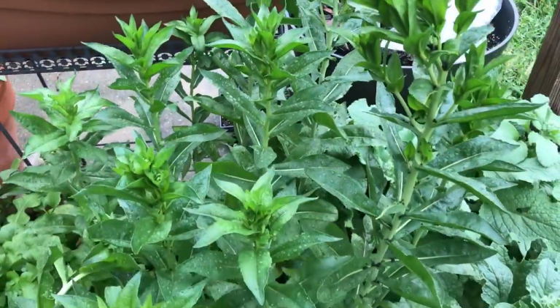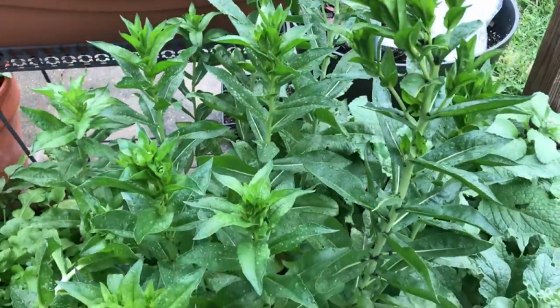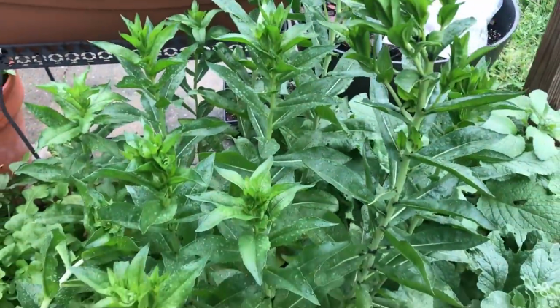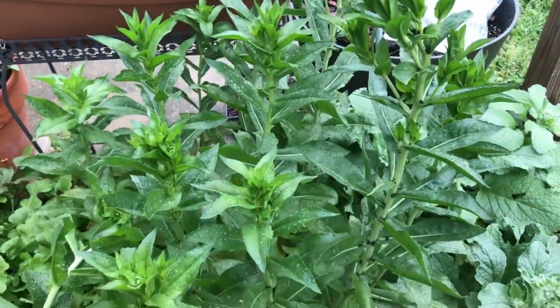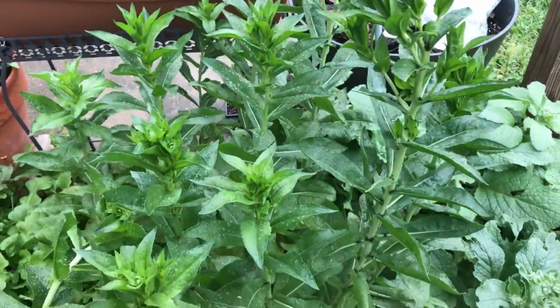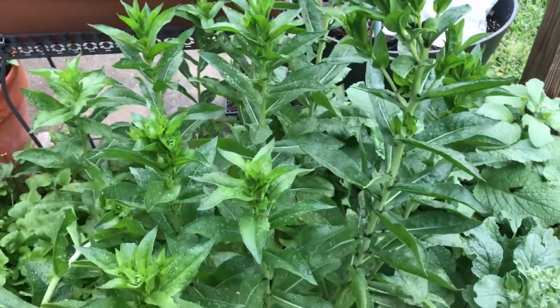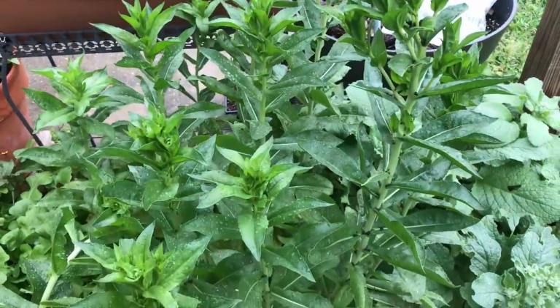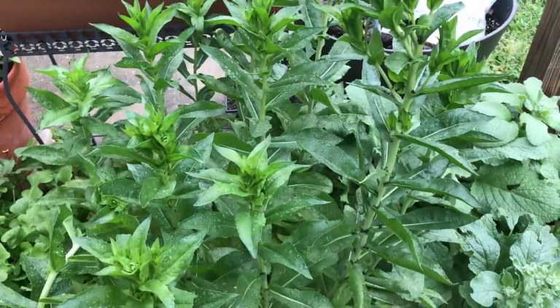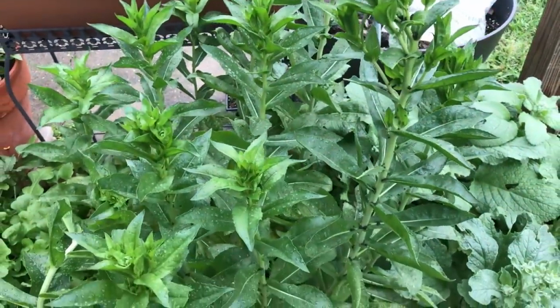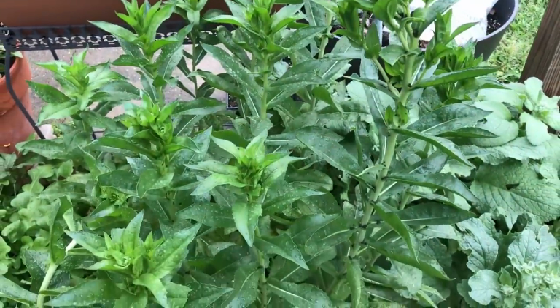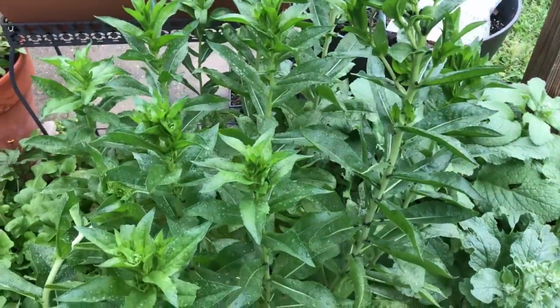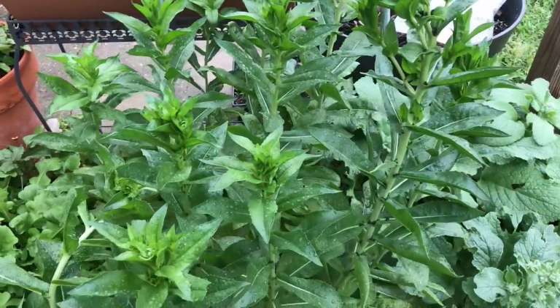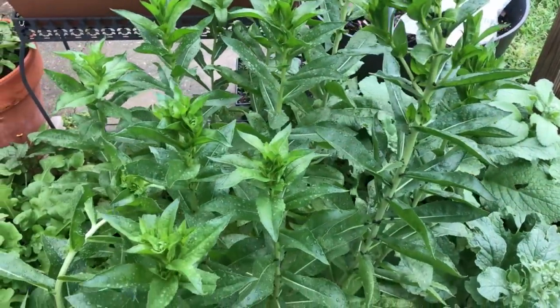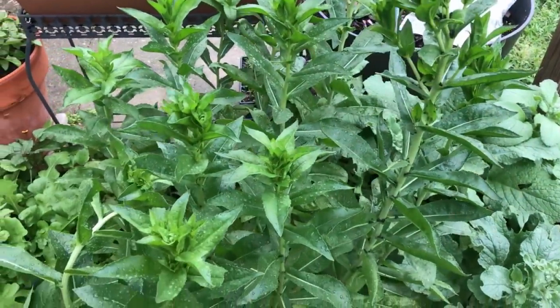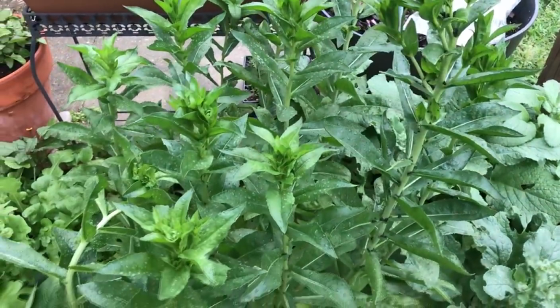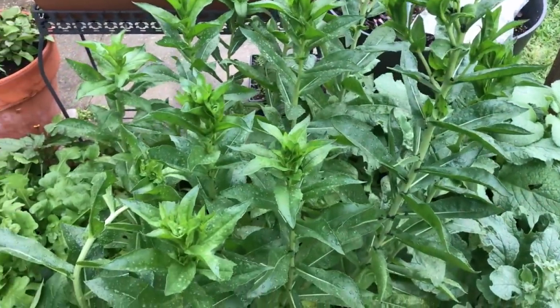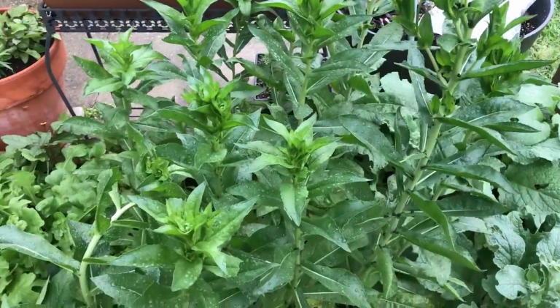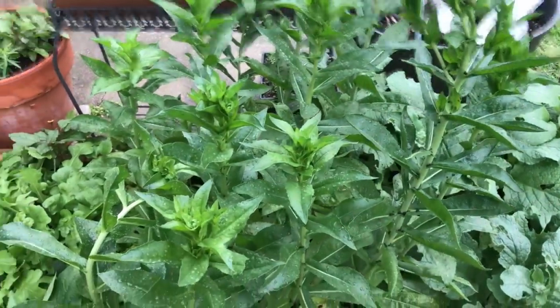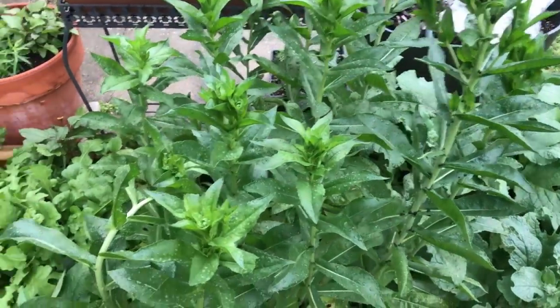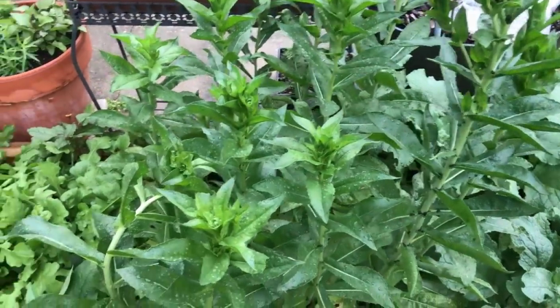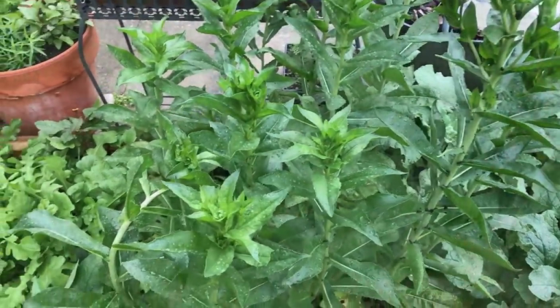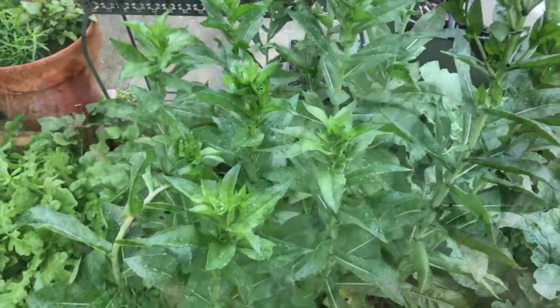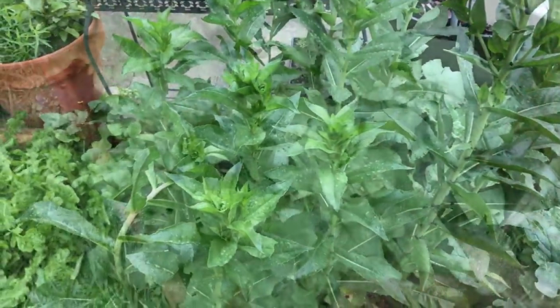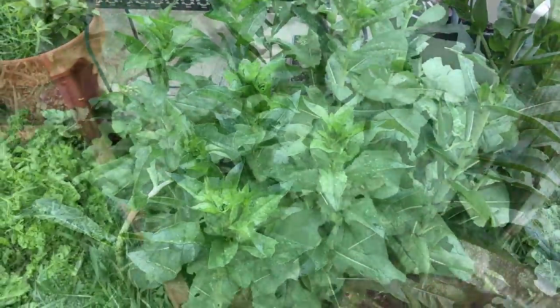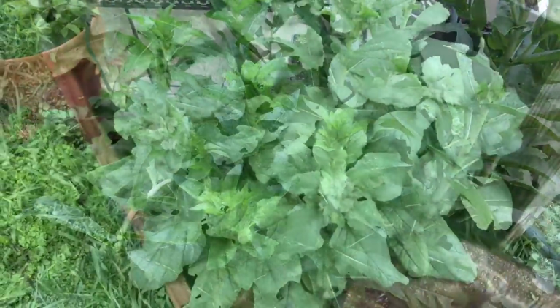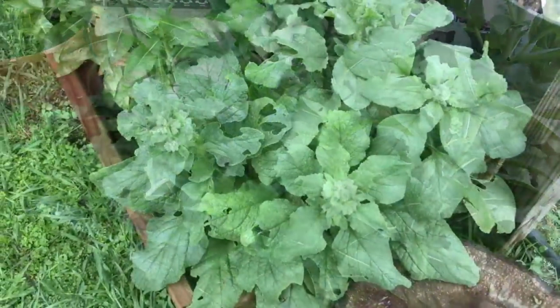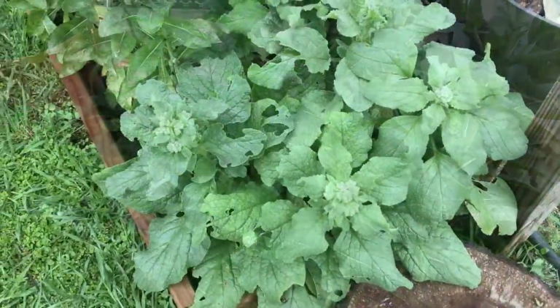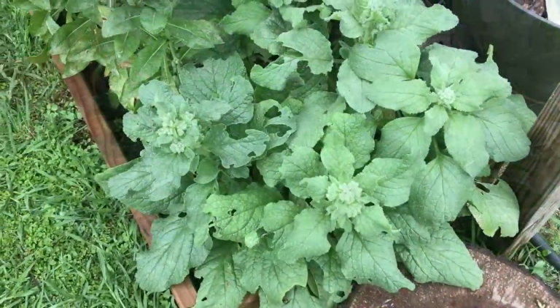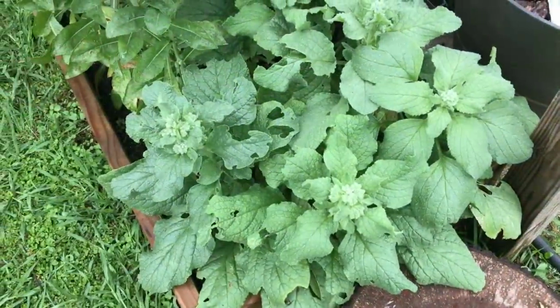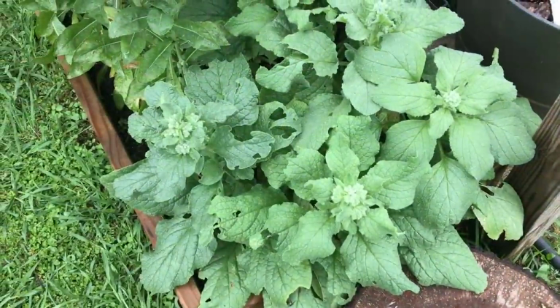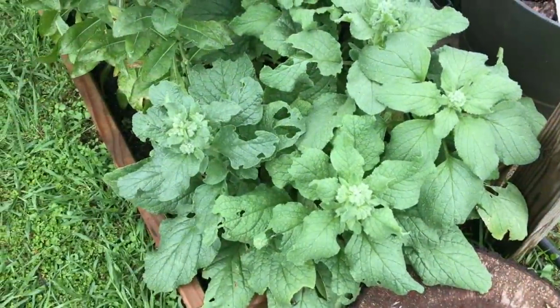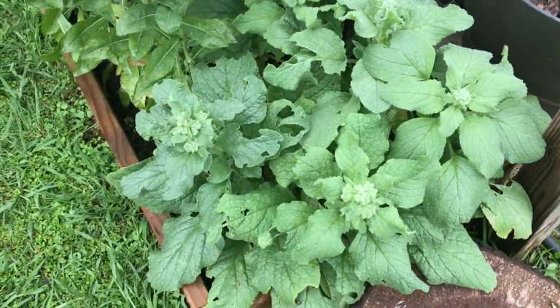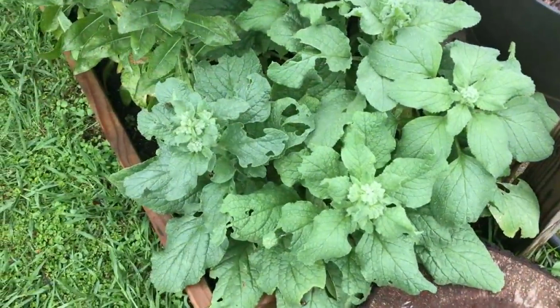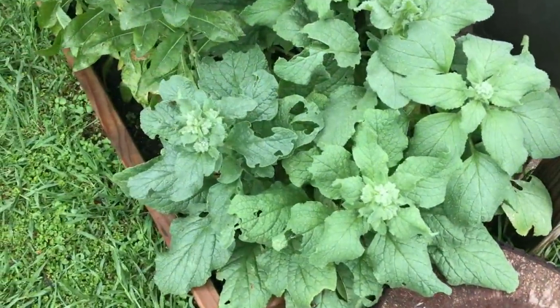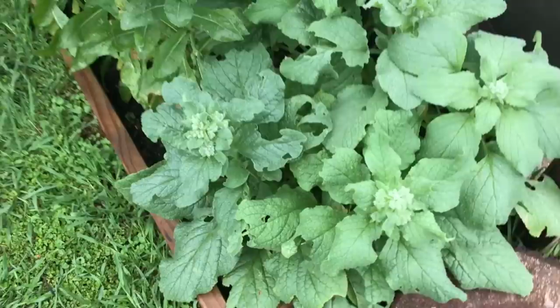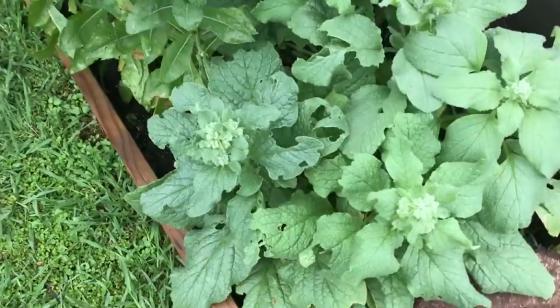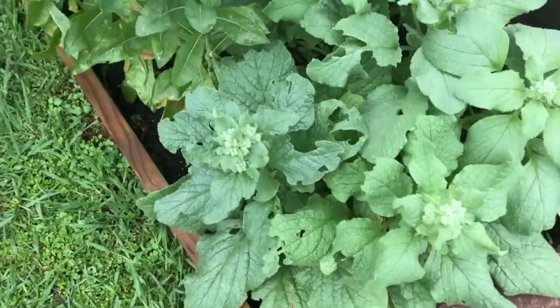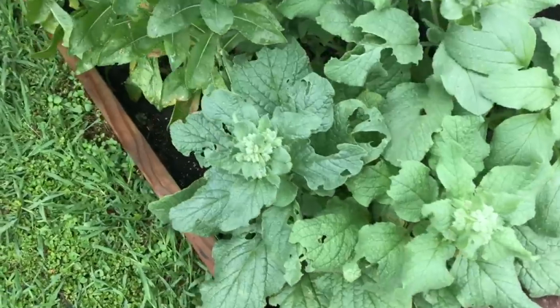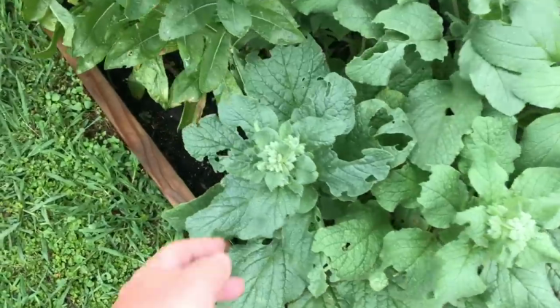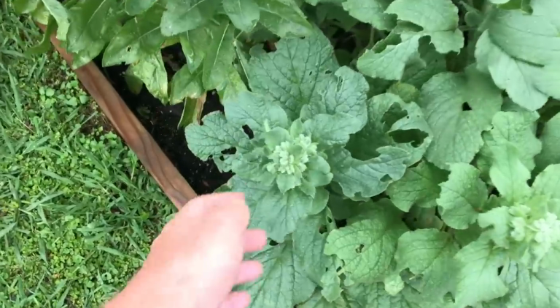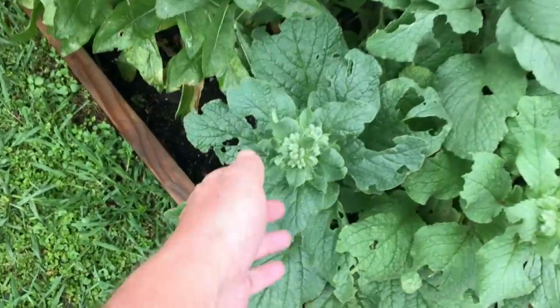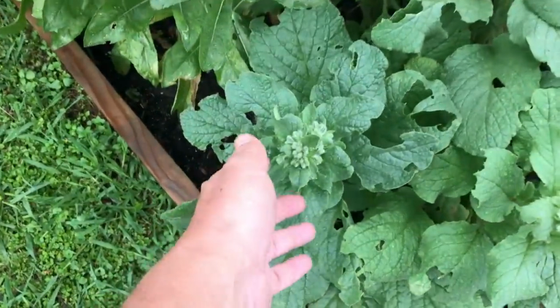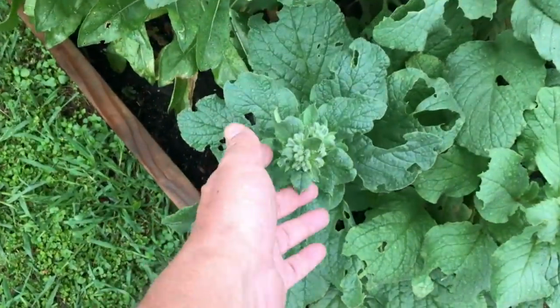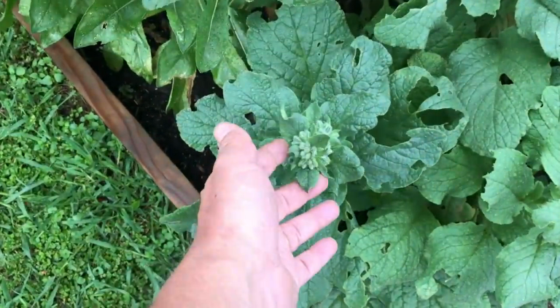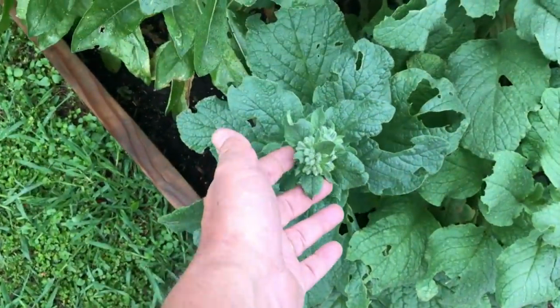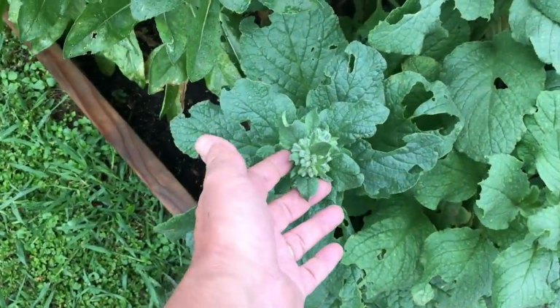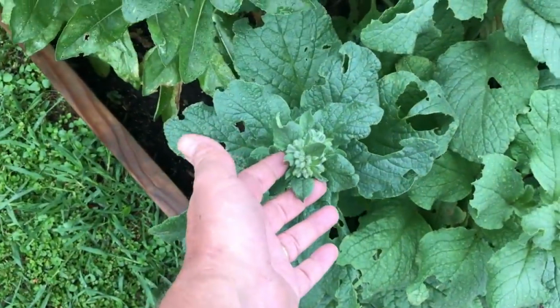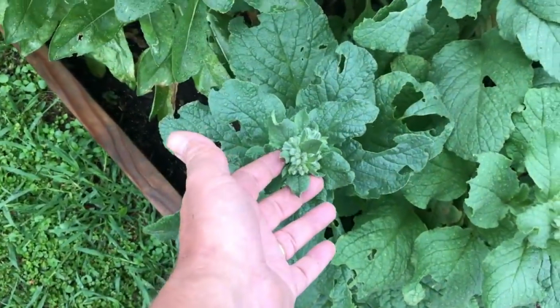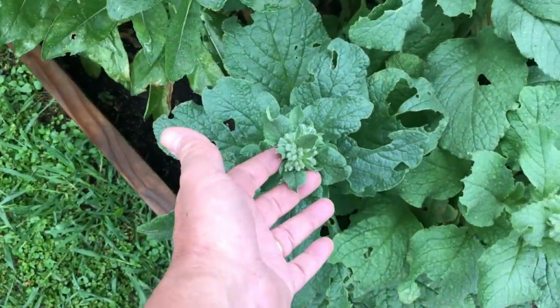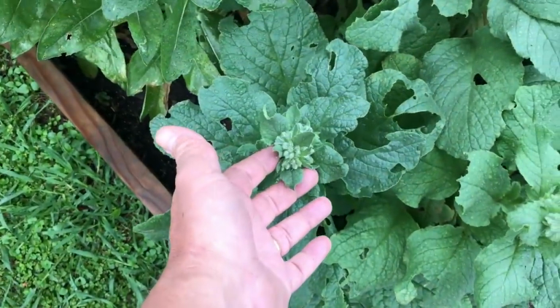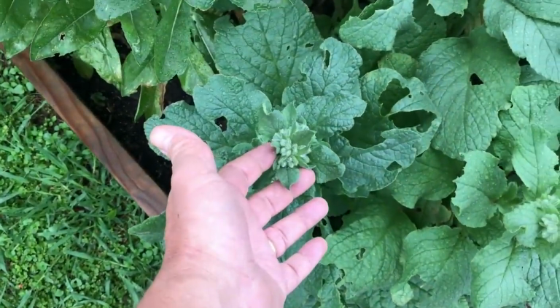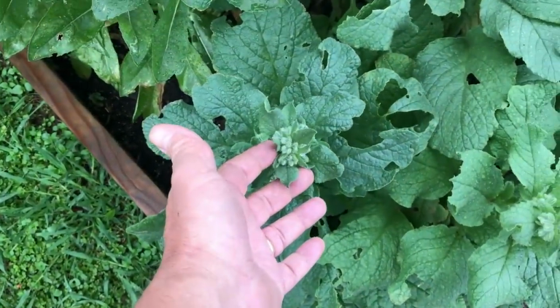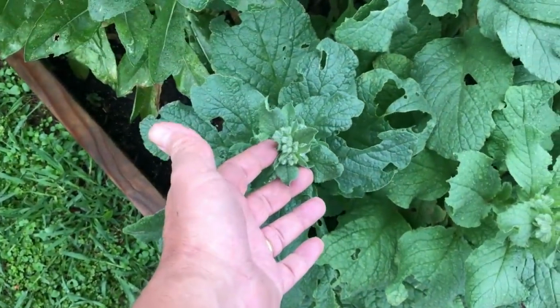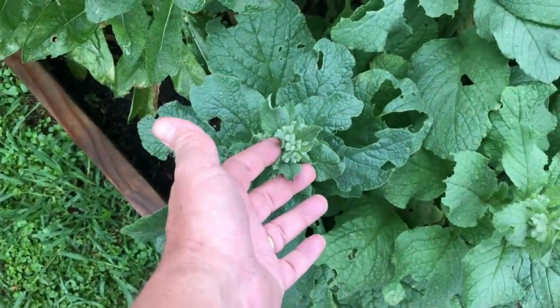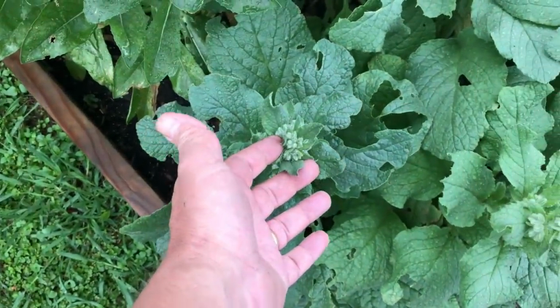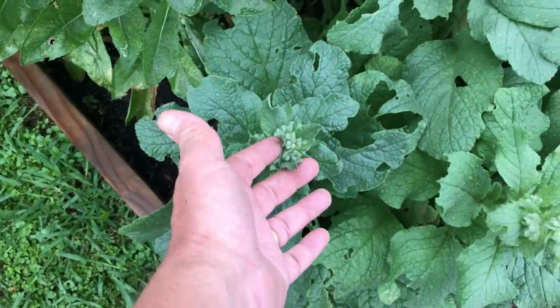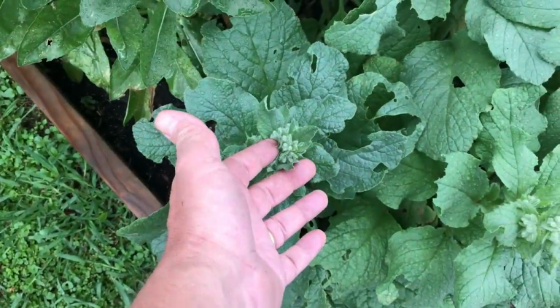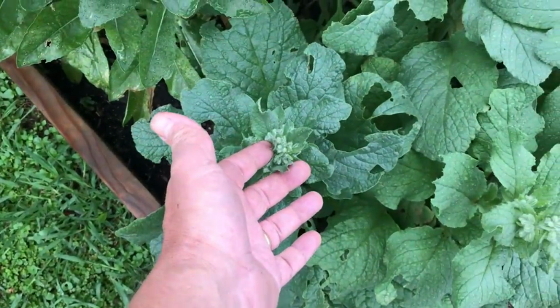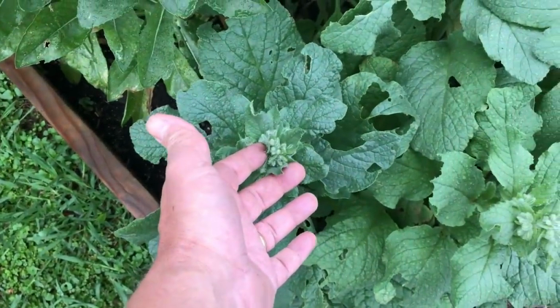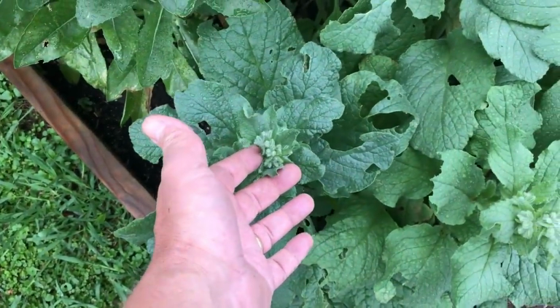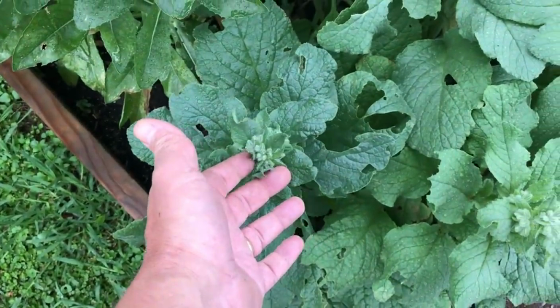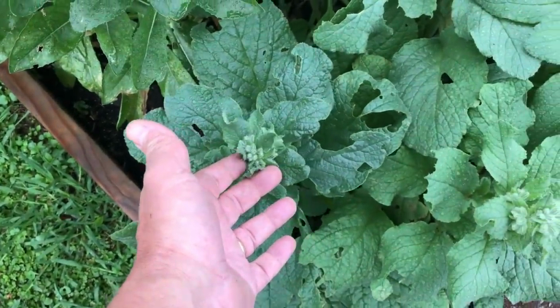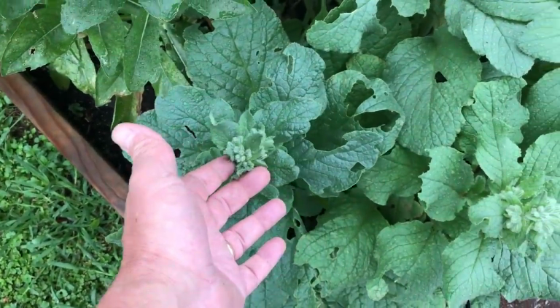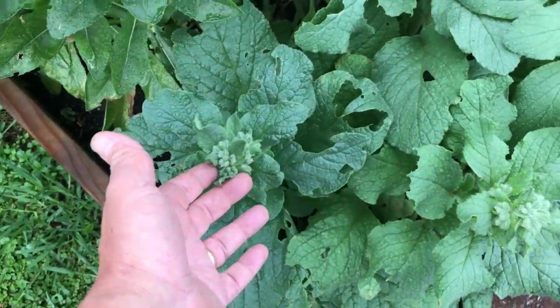Big green guy. Looked like a tomato hornworm. Borage is about to blossom. I can't wait for that.